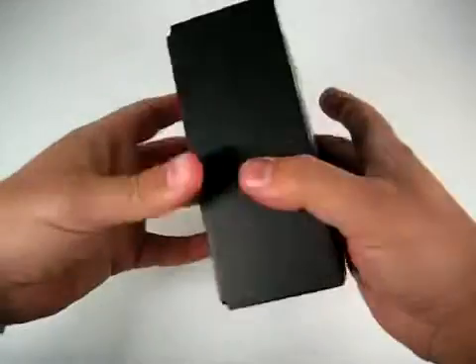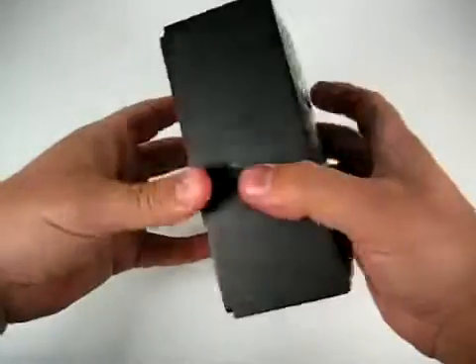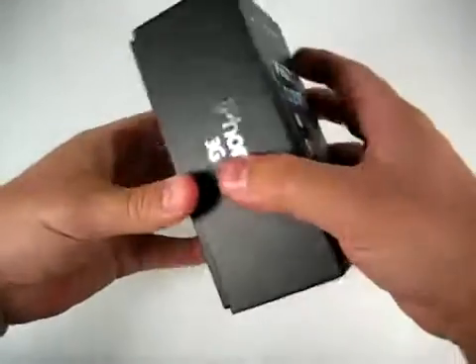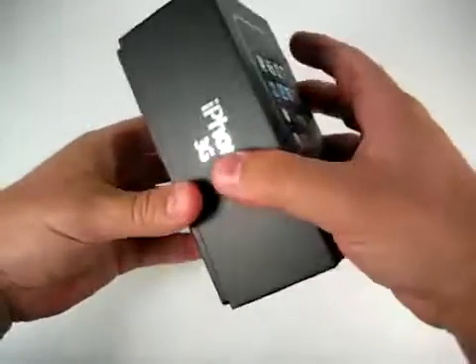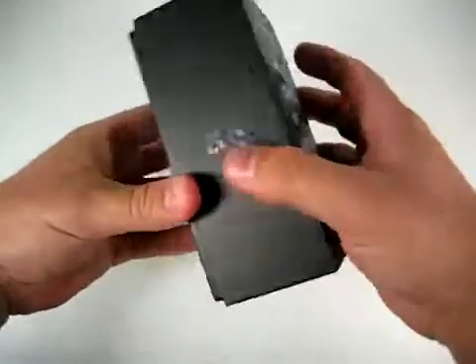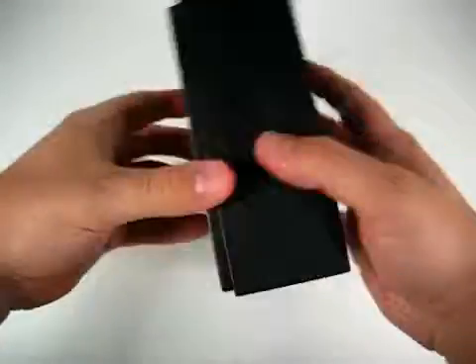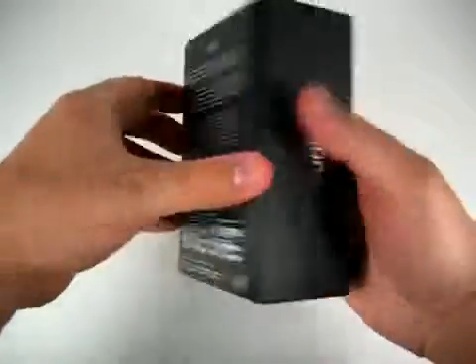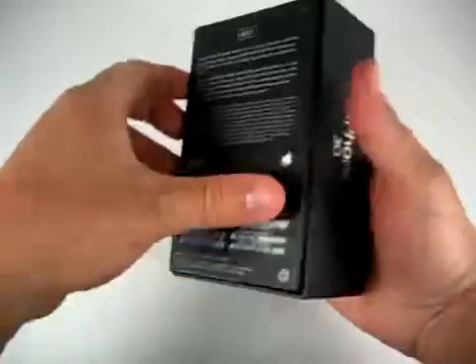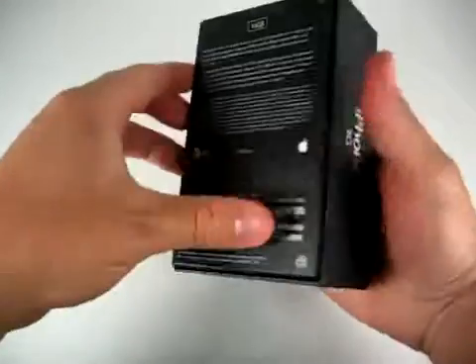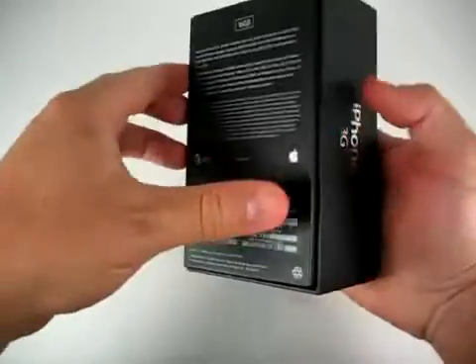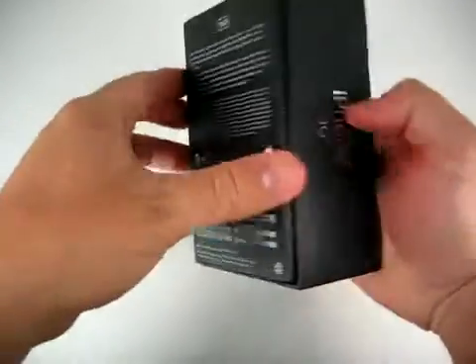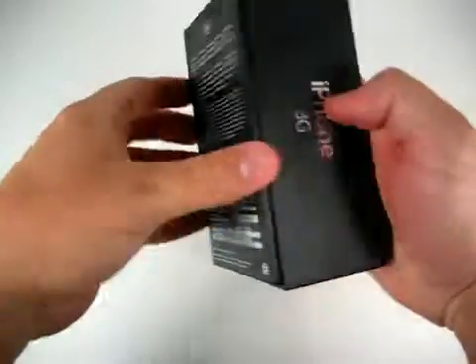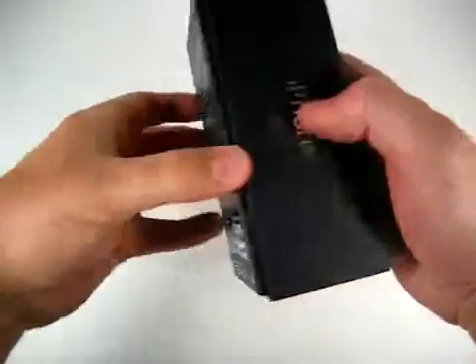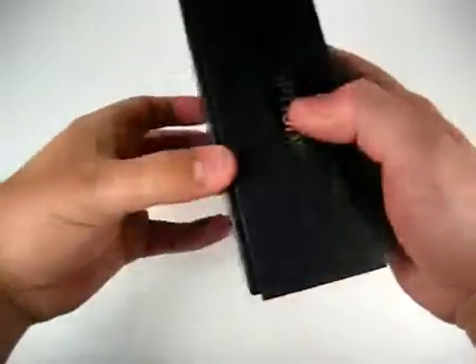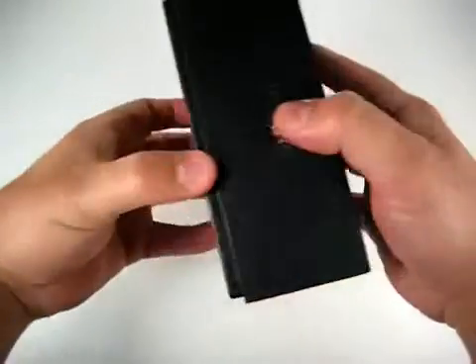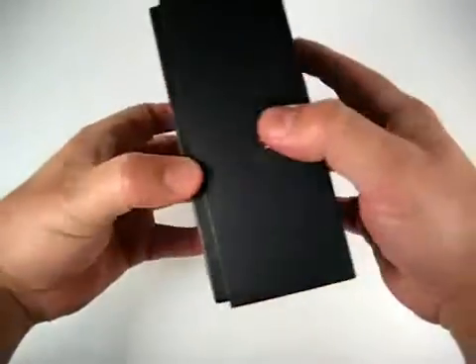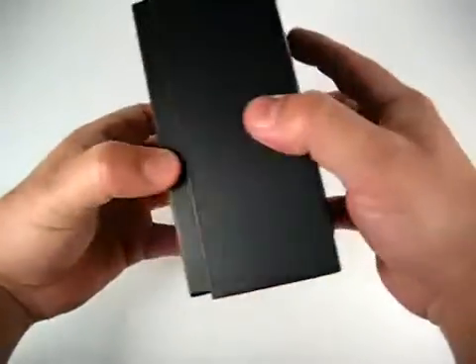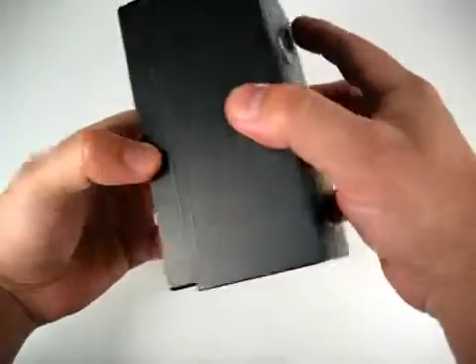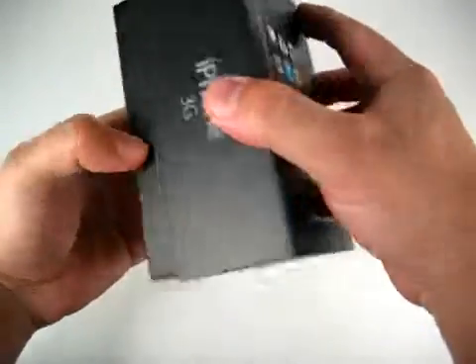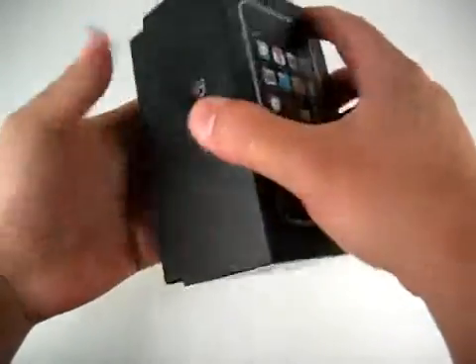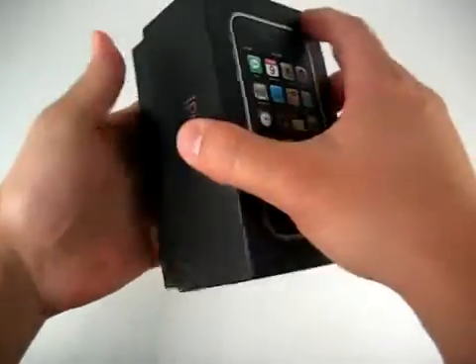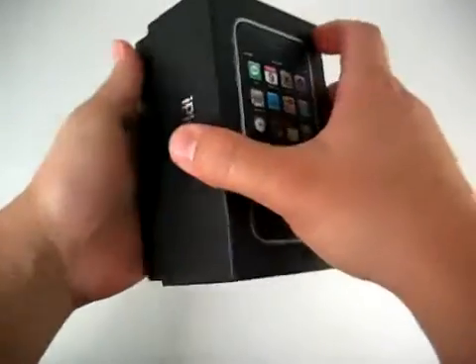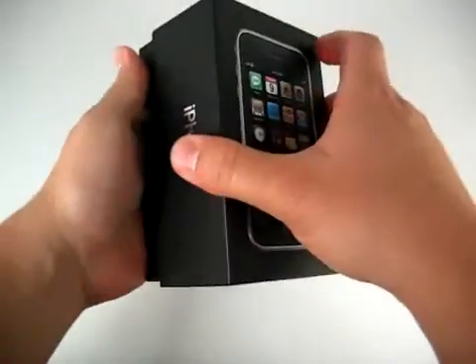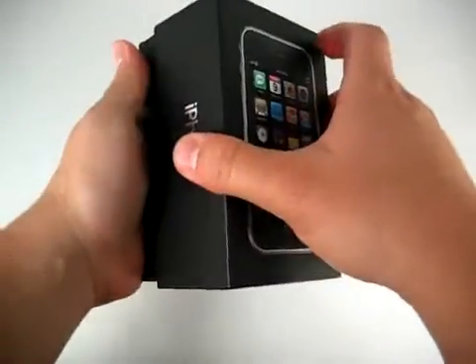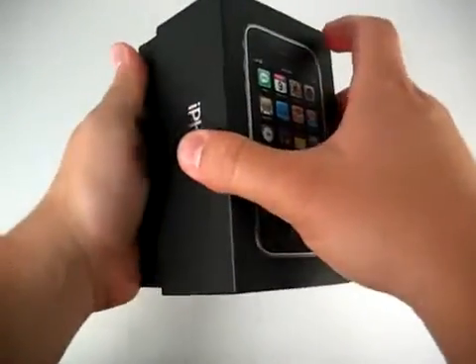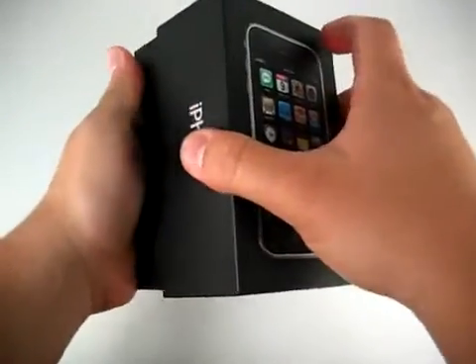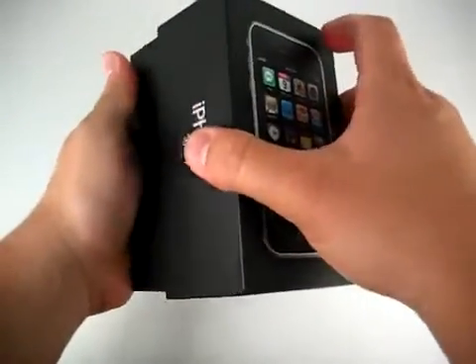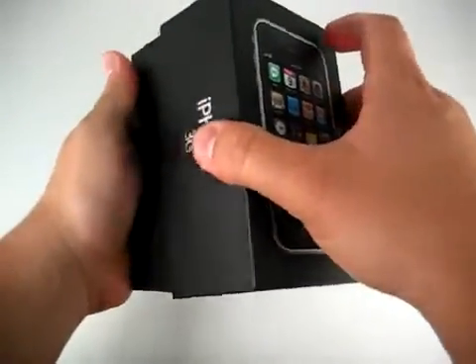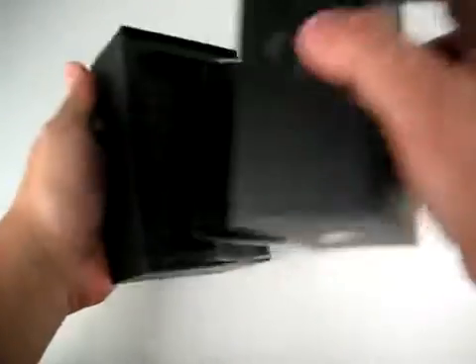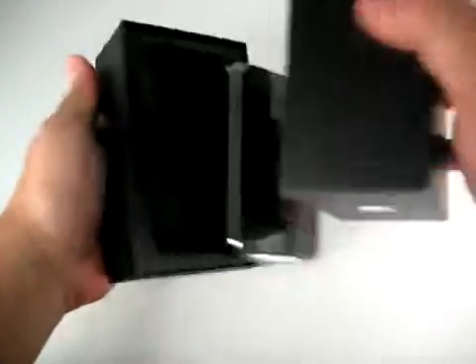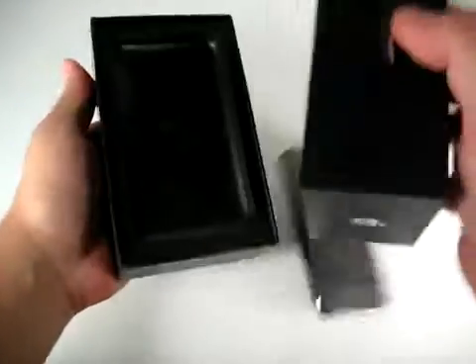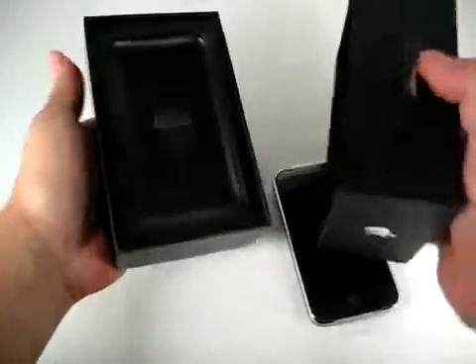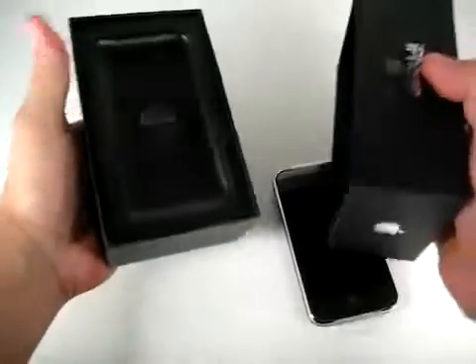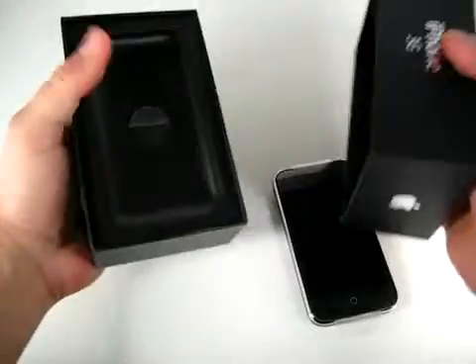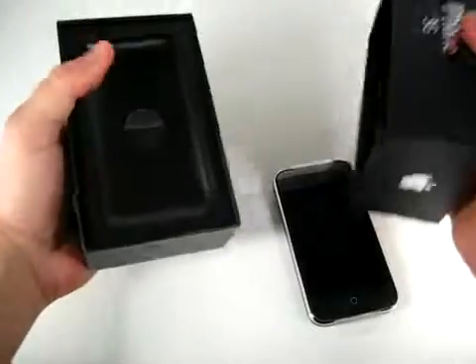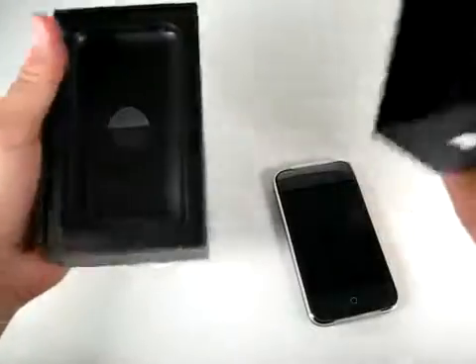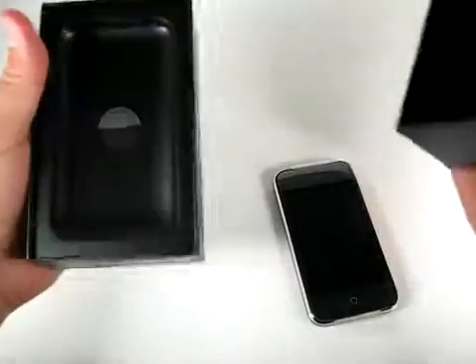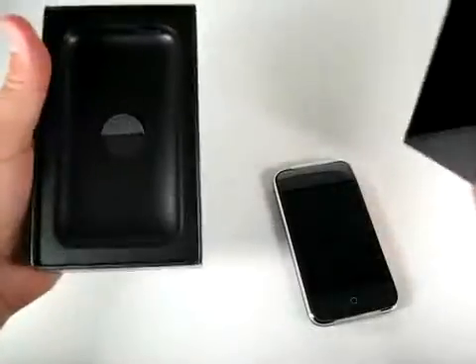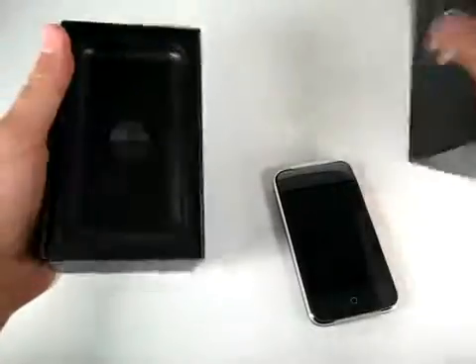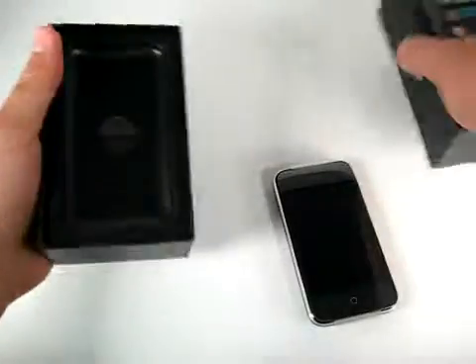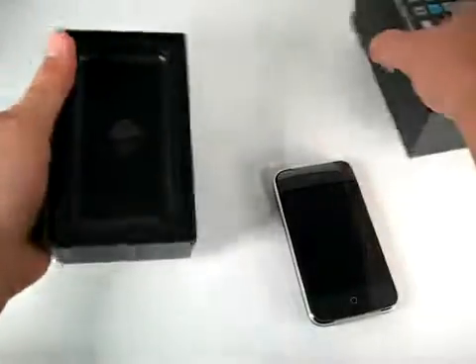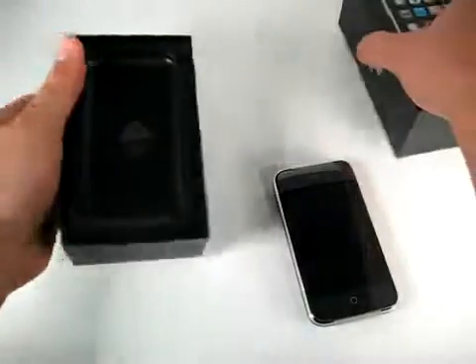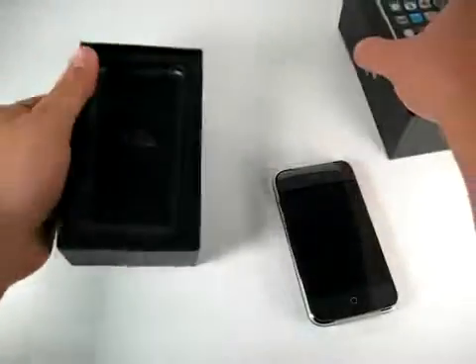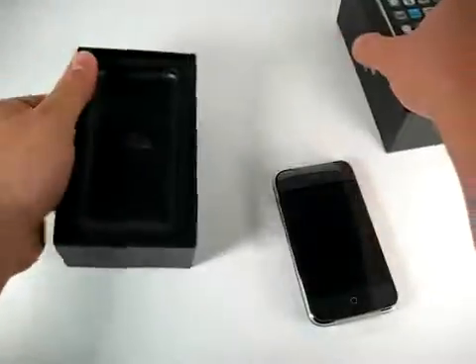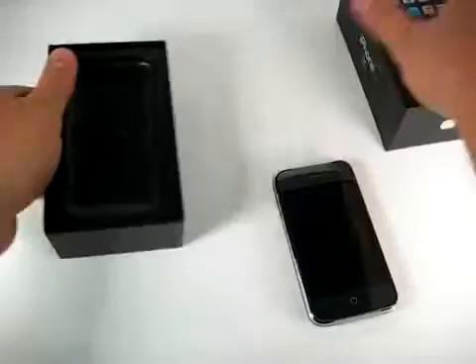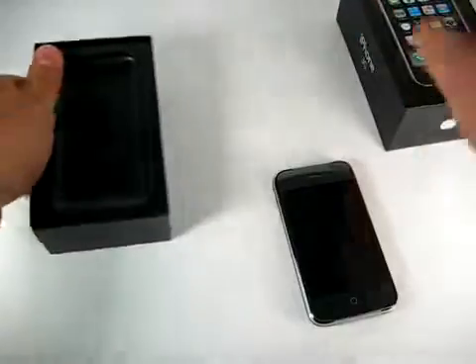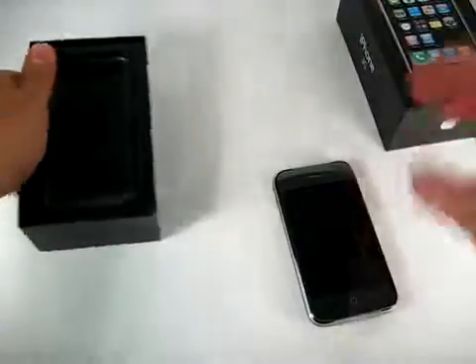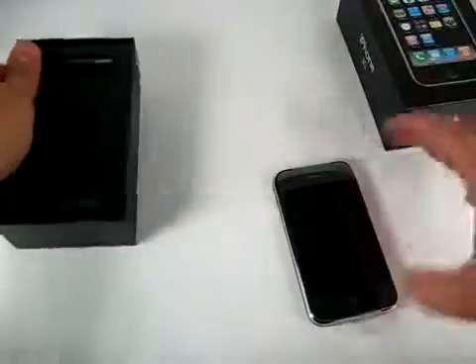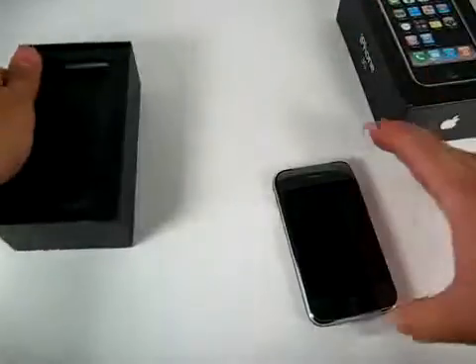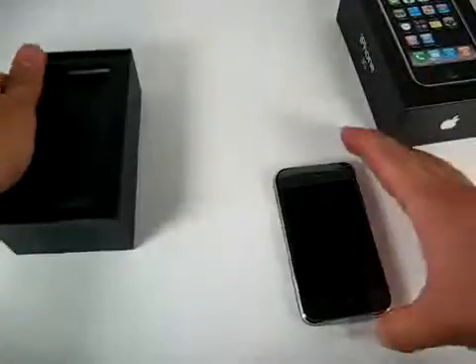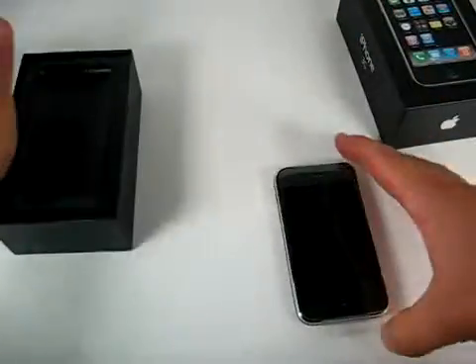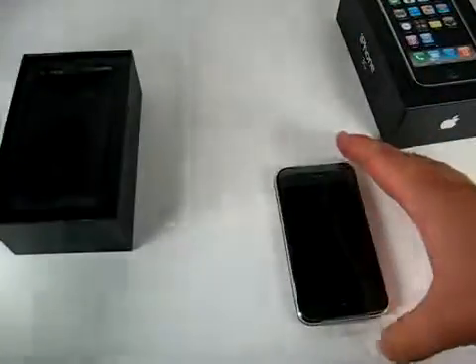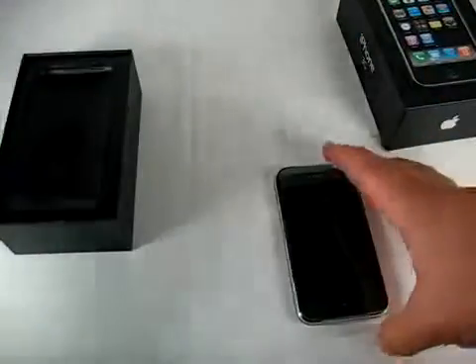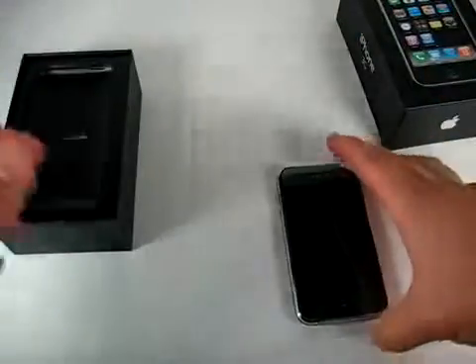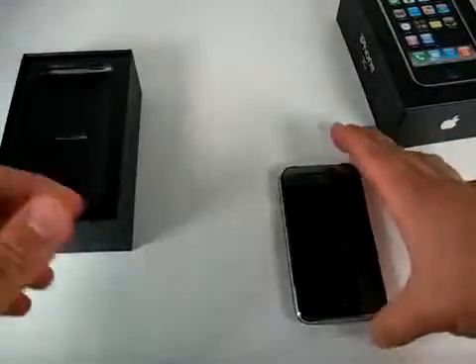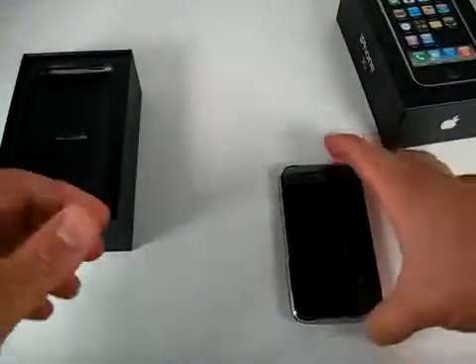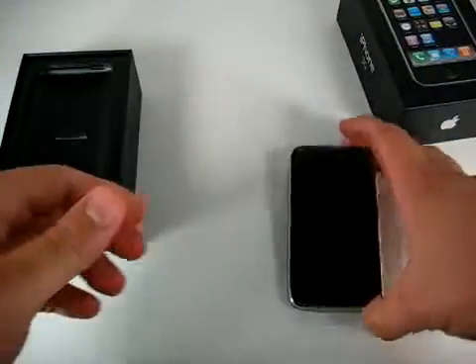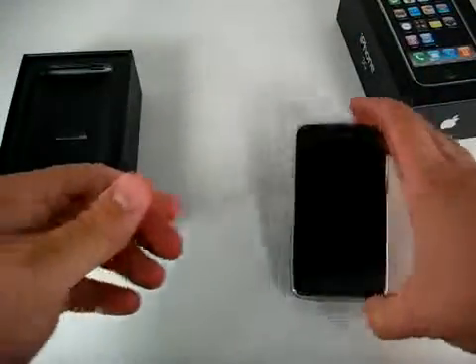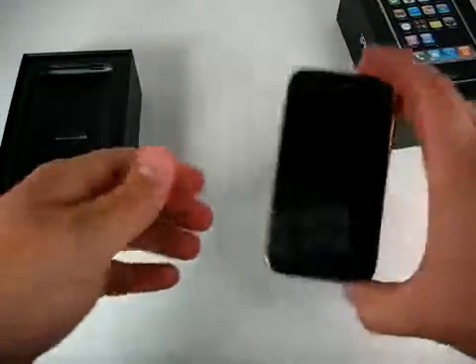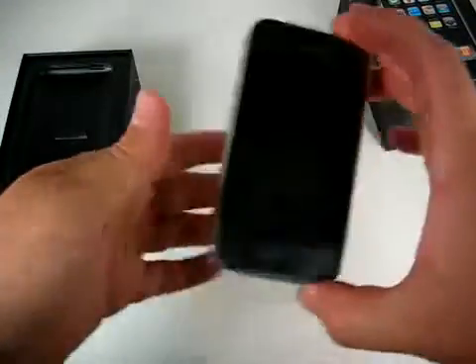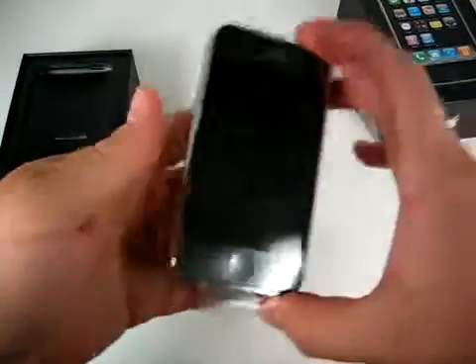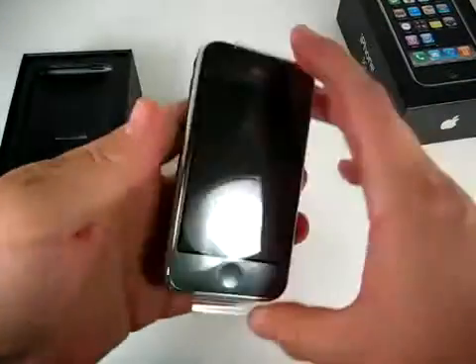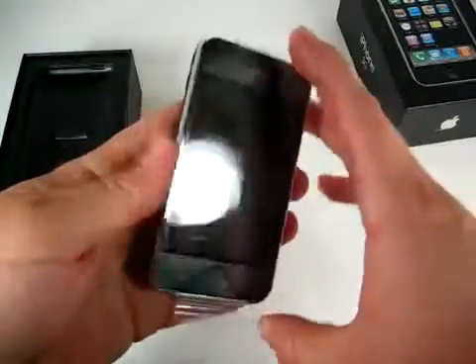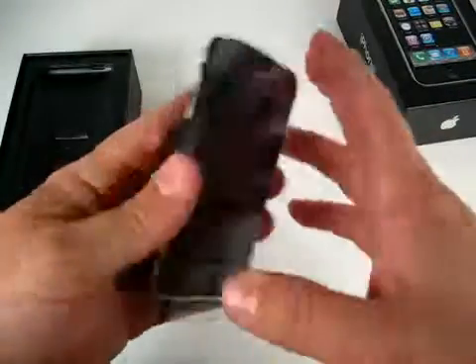The box is appropriately small and very Apple-esque. And there's the phone, apparently not extremely secure.